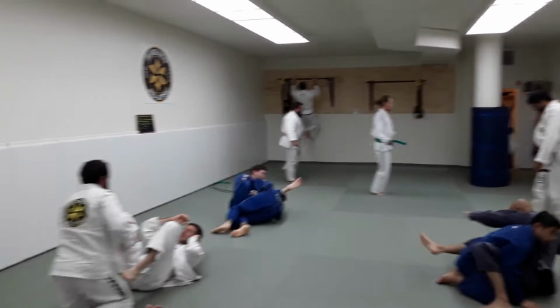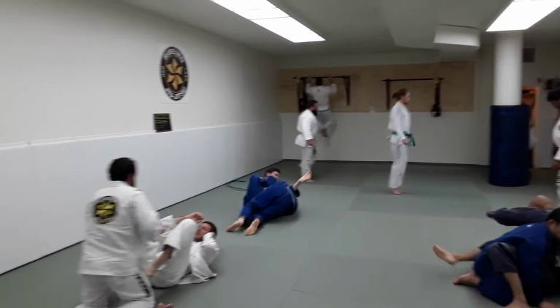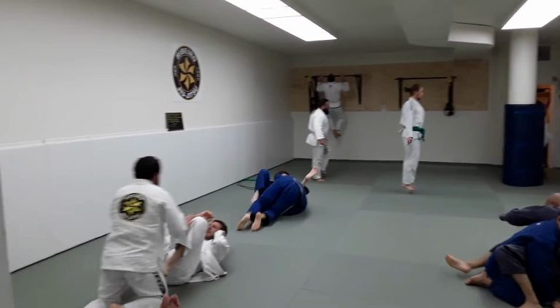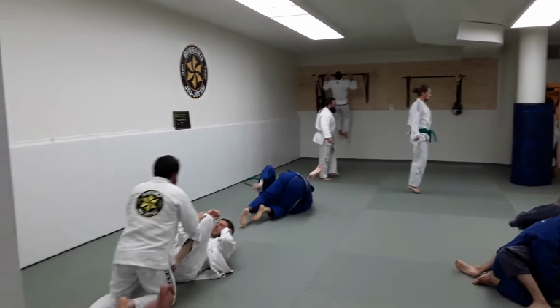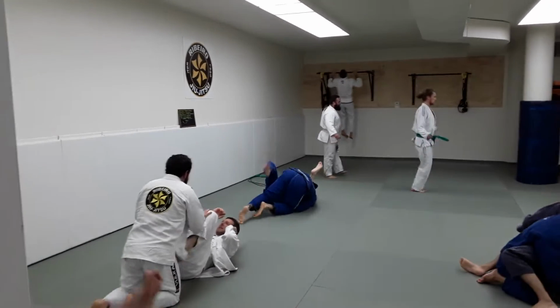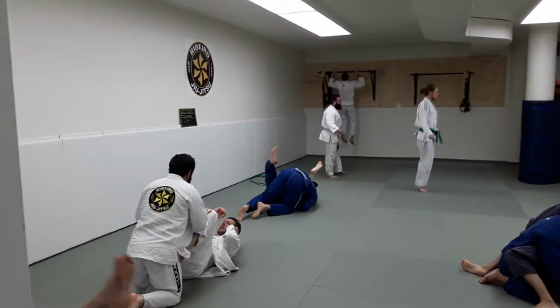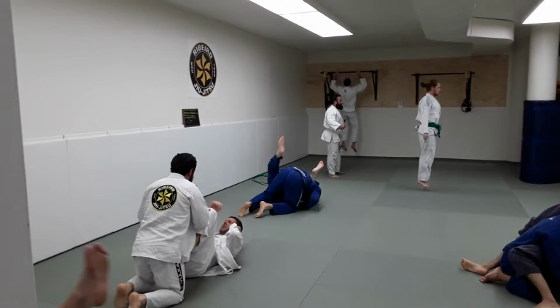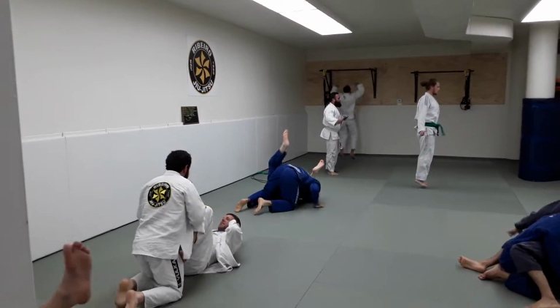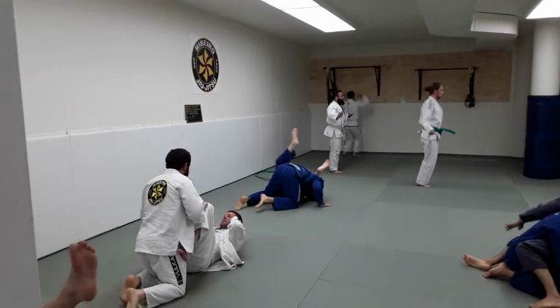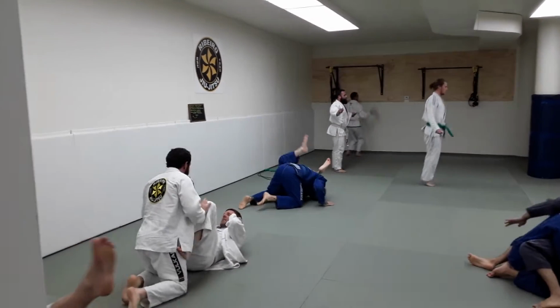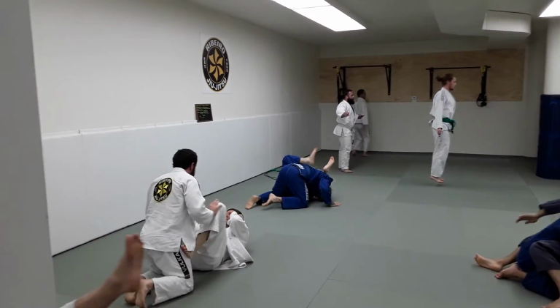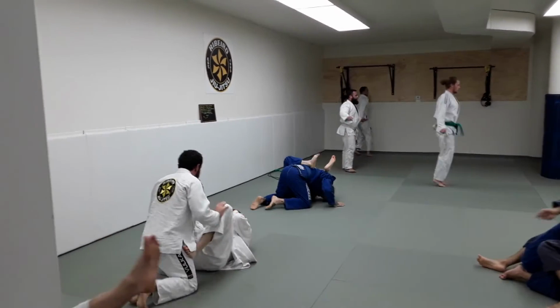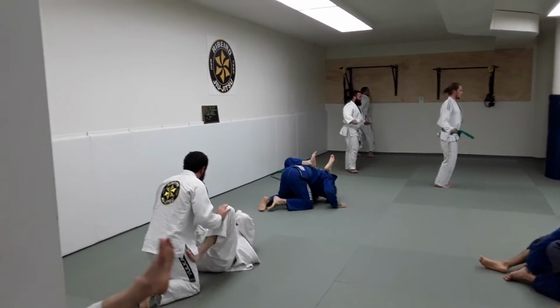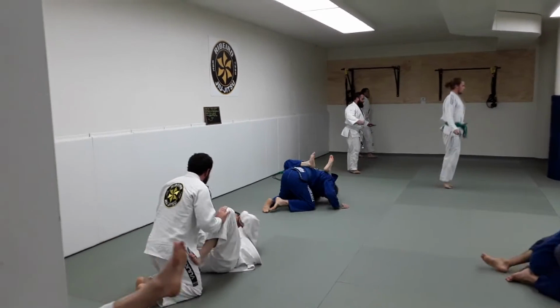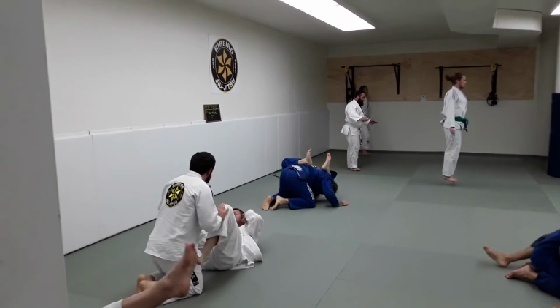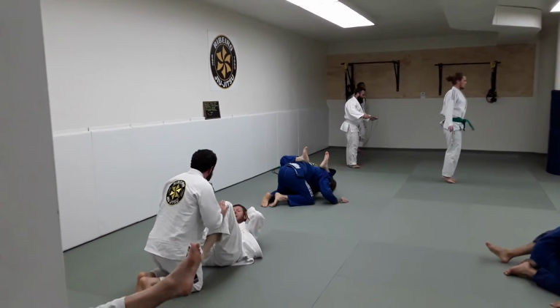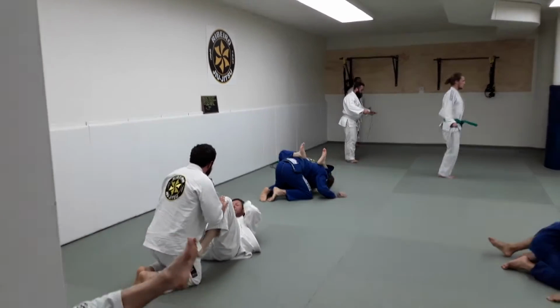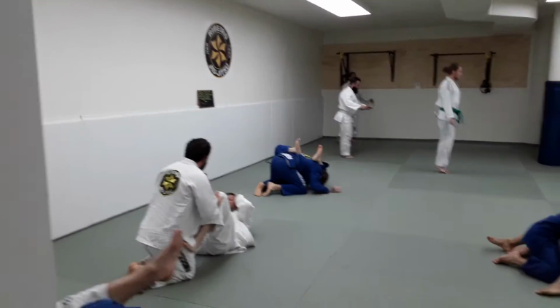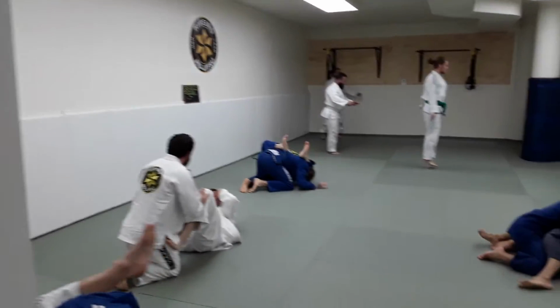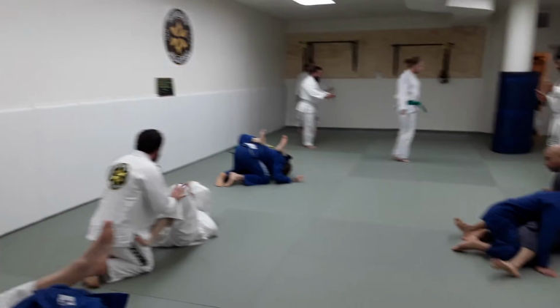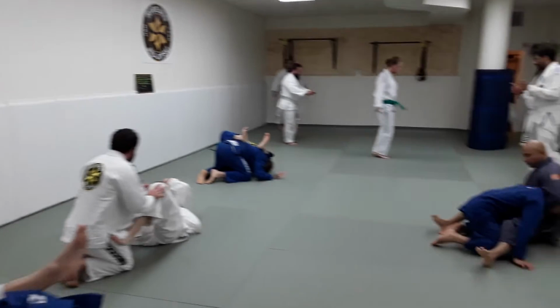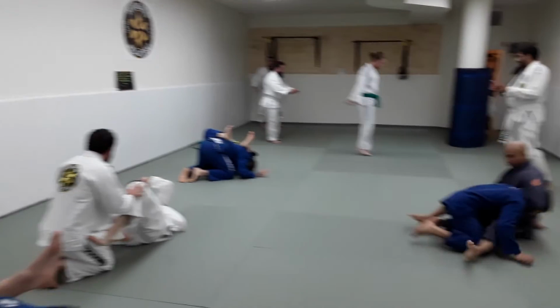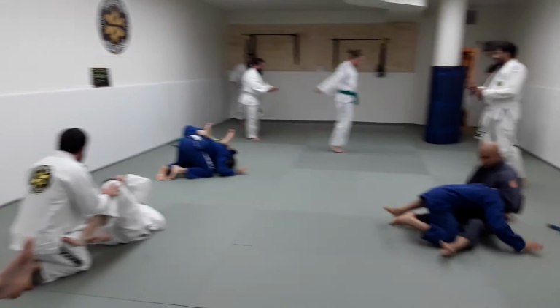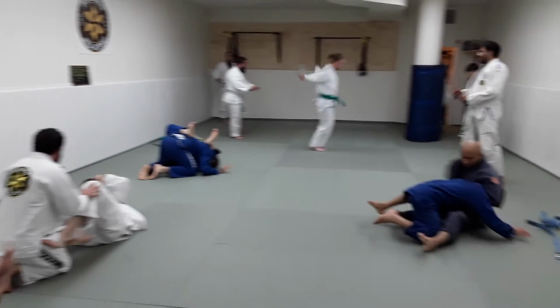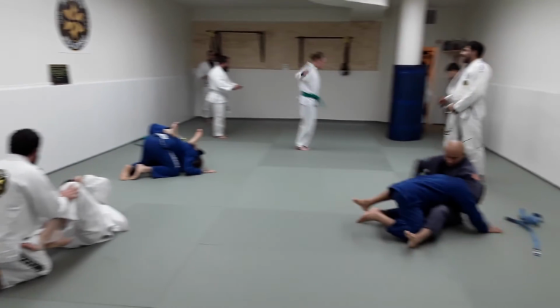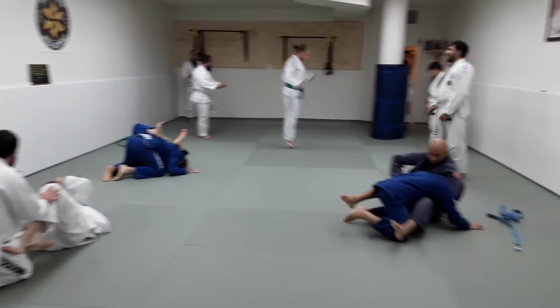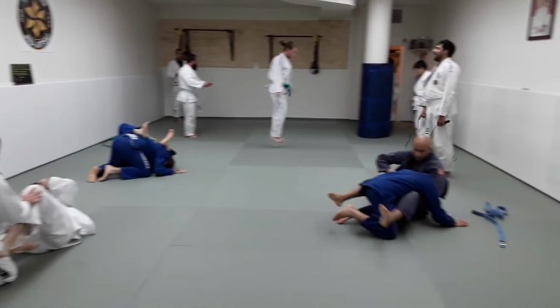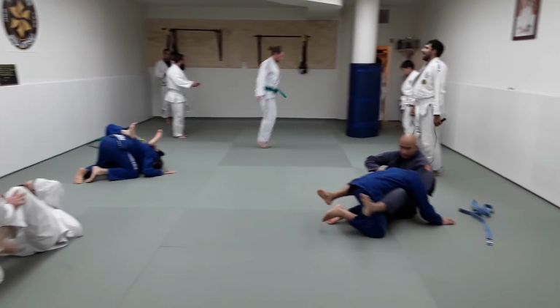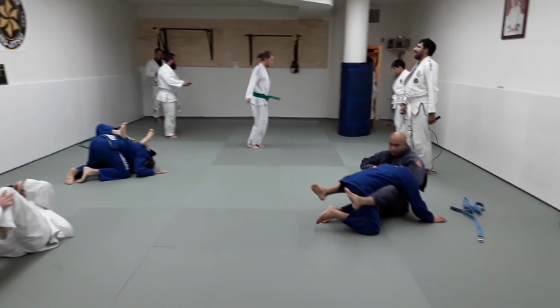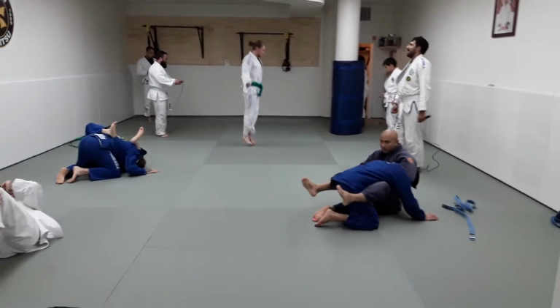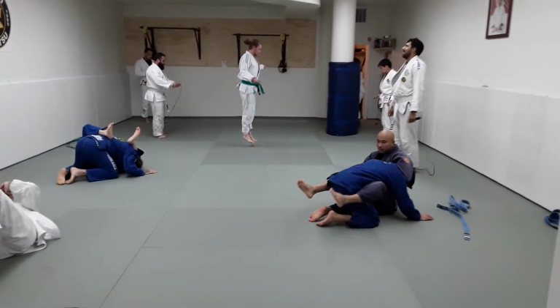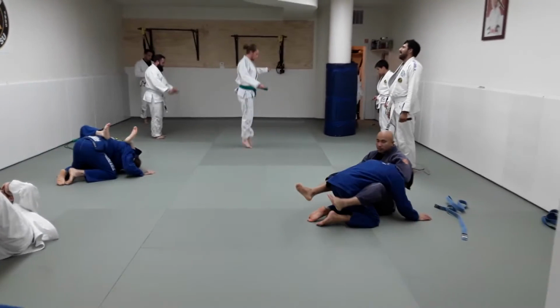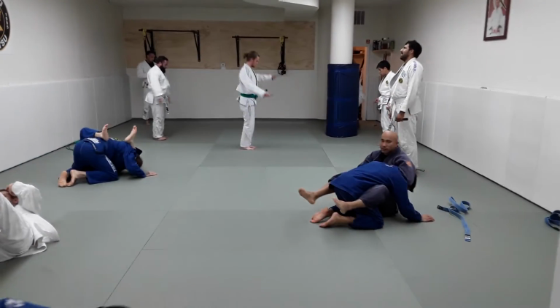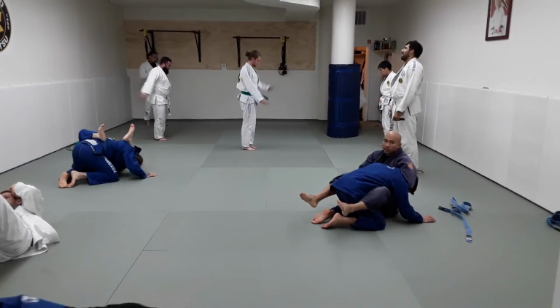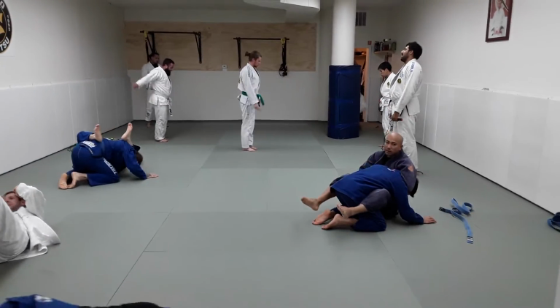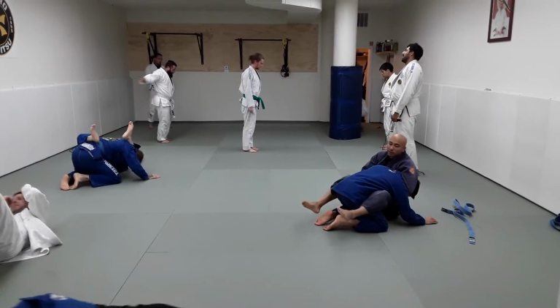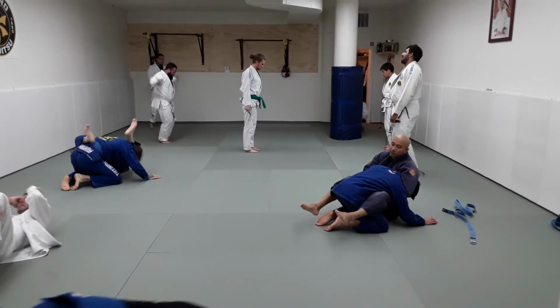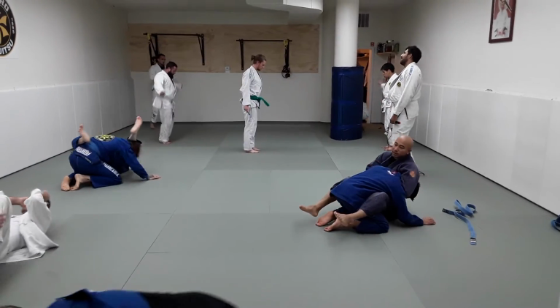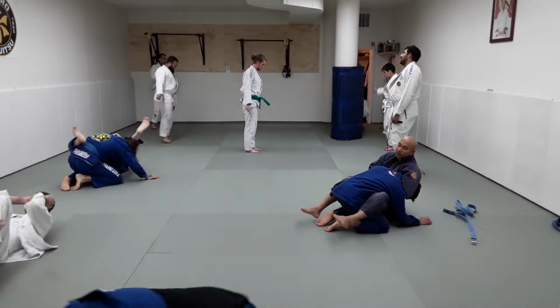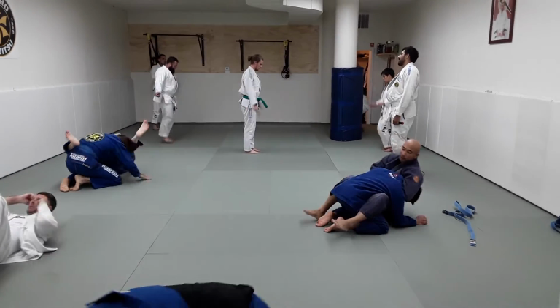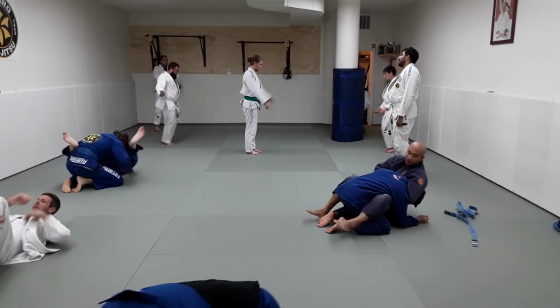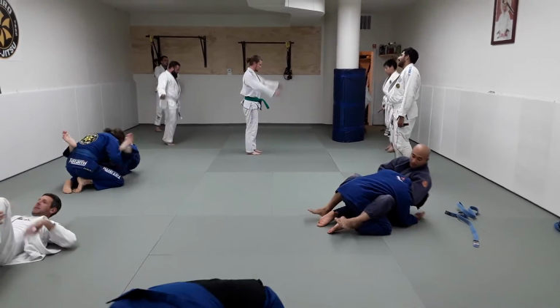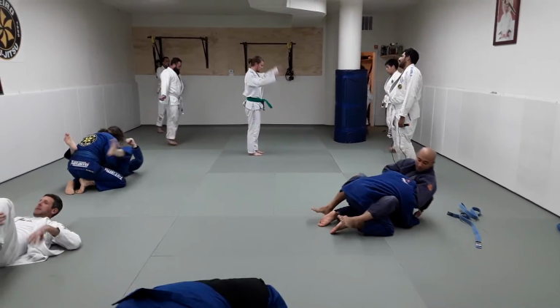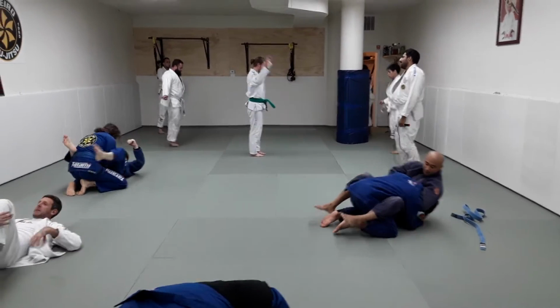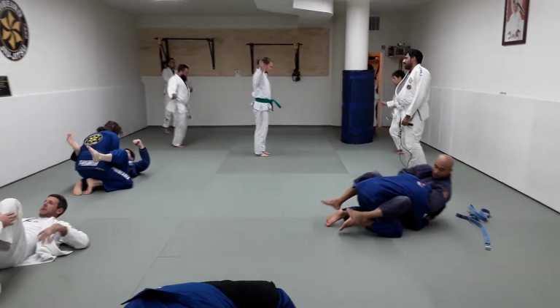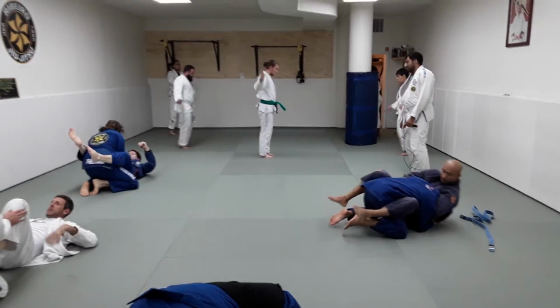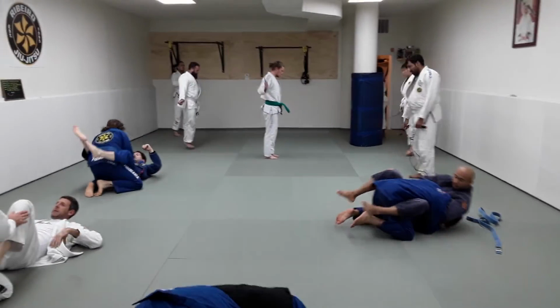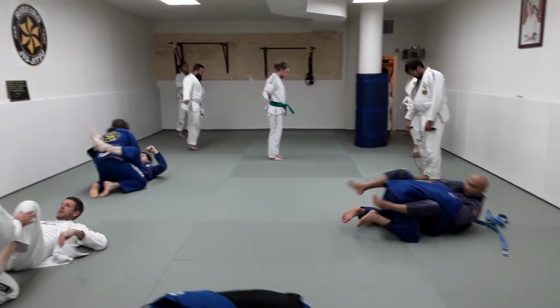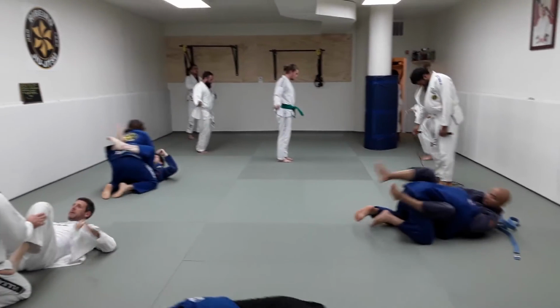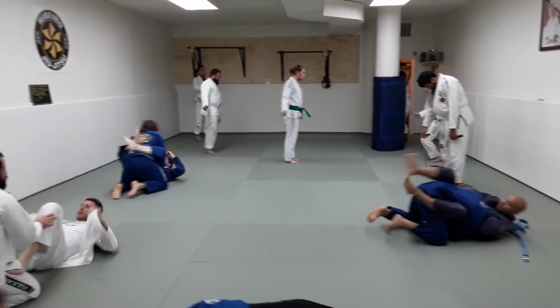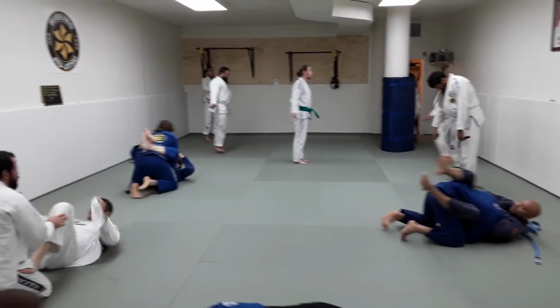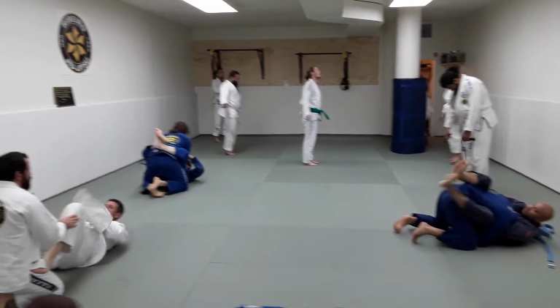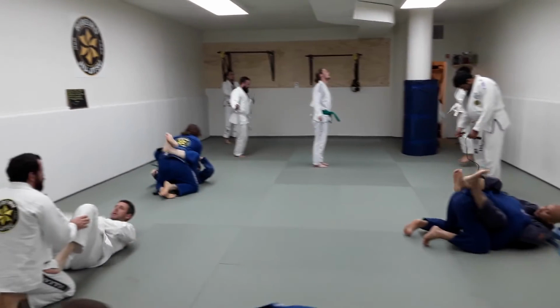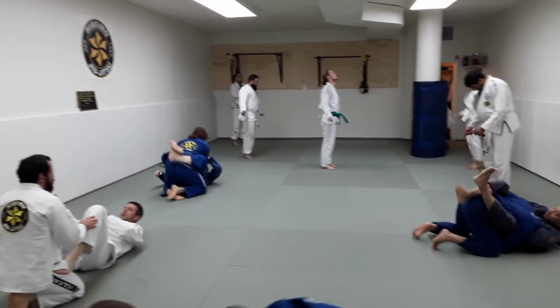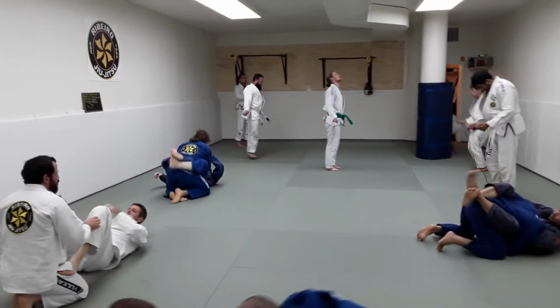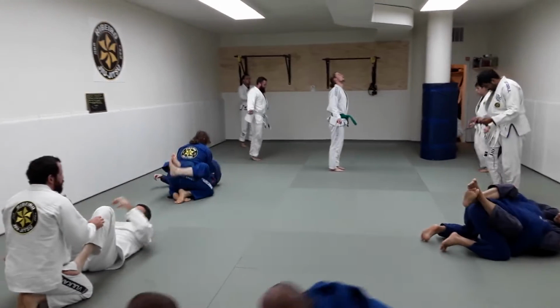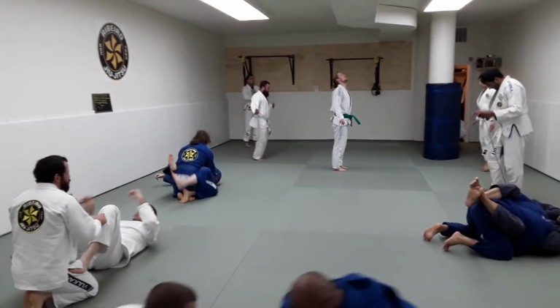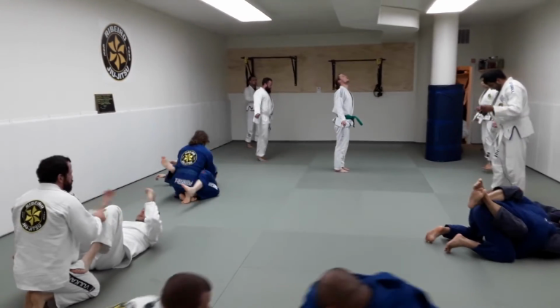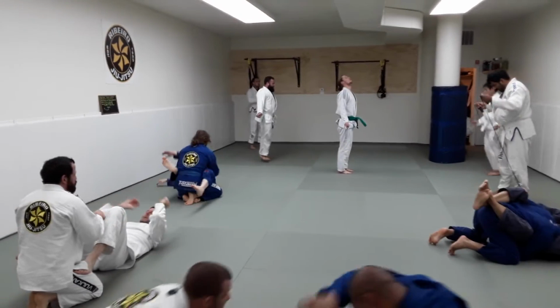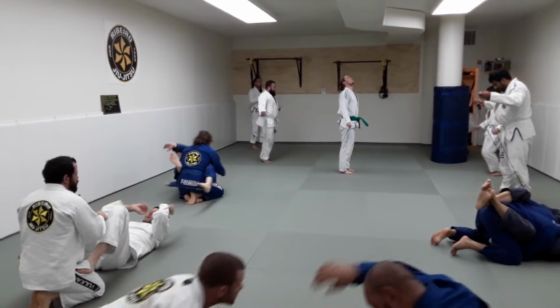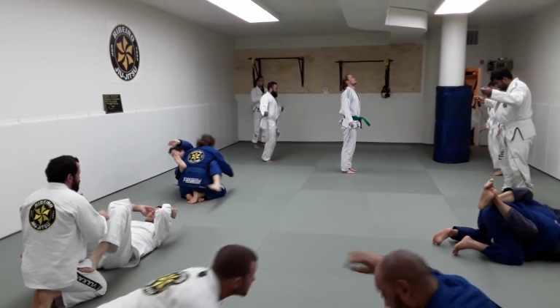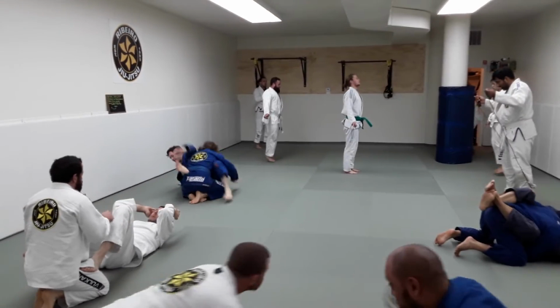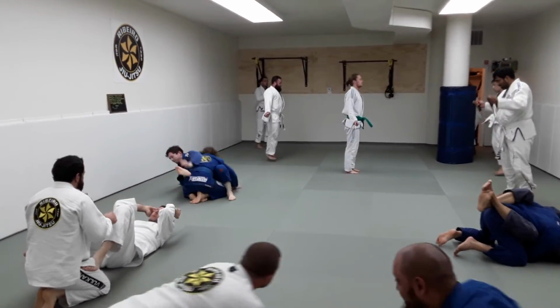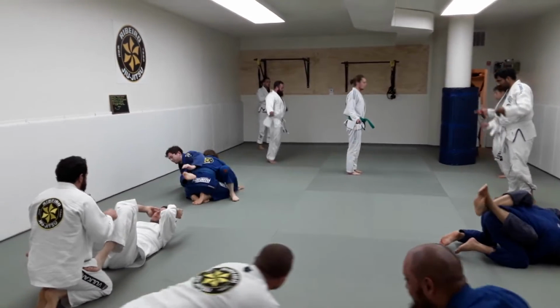If they can handle the advanced technique, they get to flow drill for the night. Friday nights, come and train.